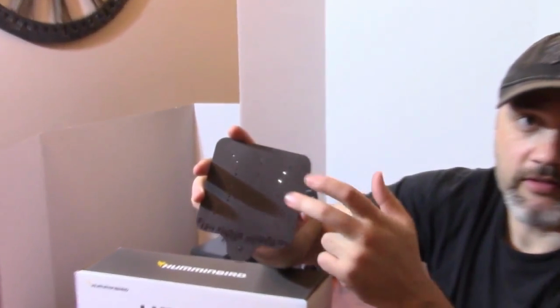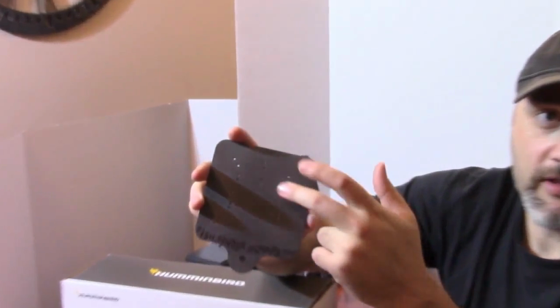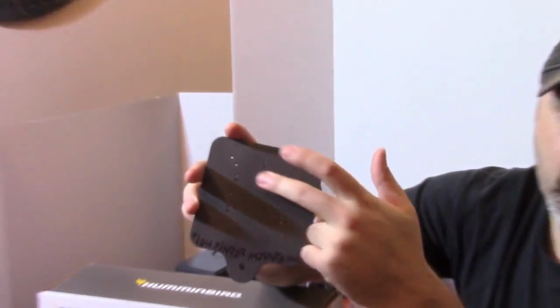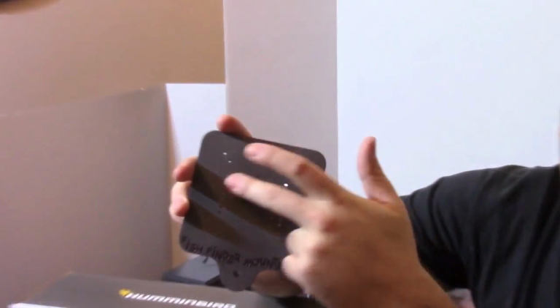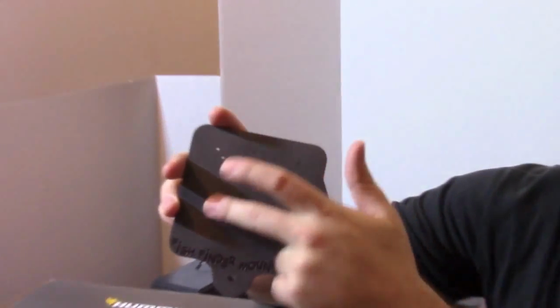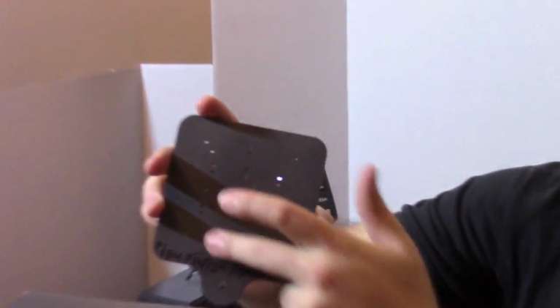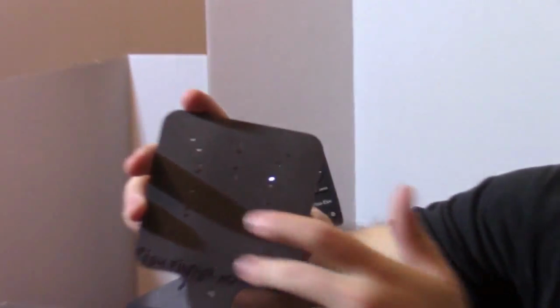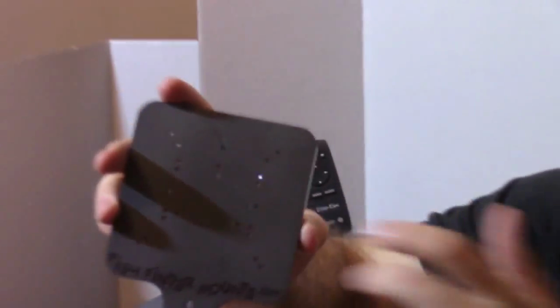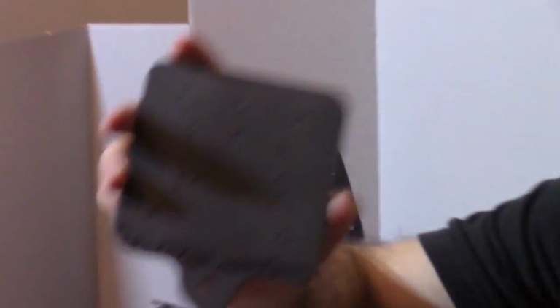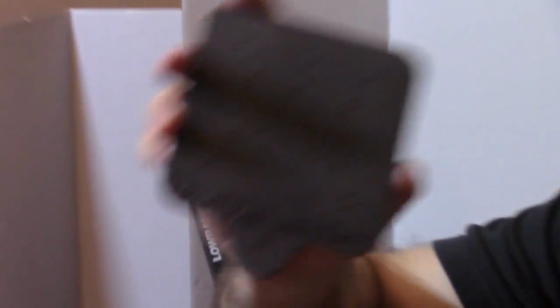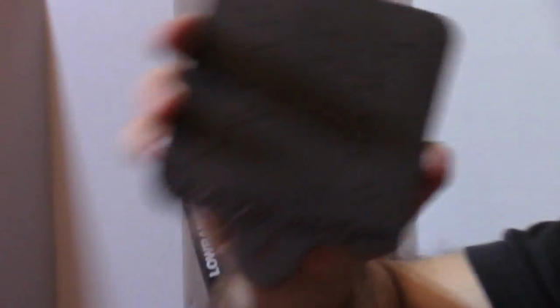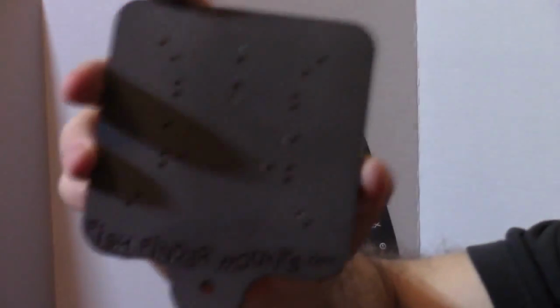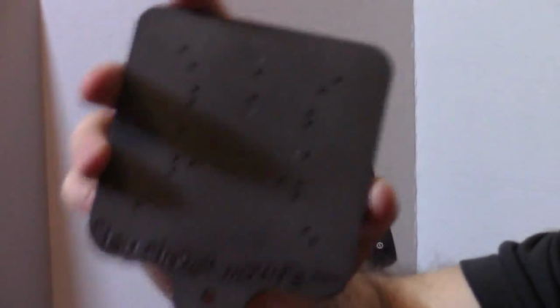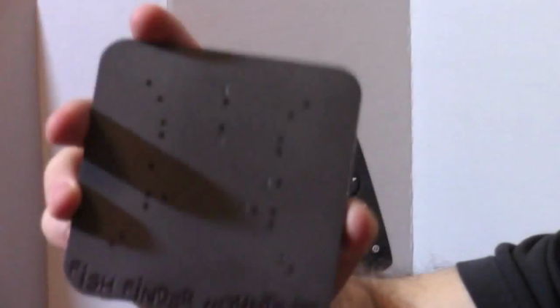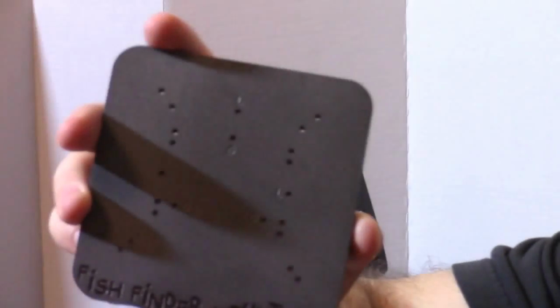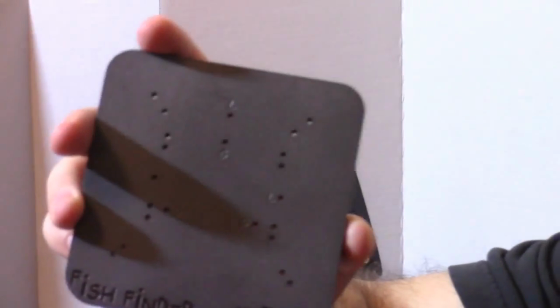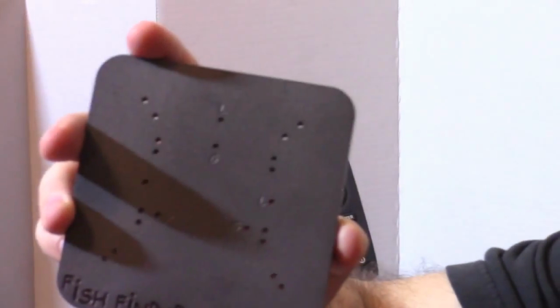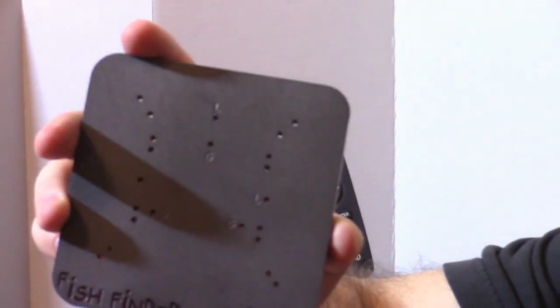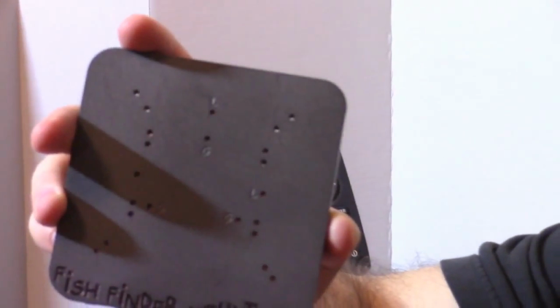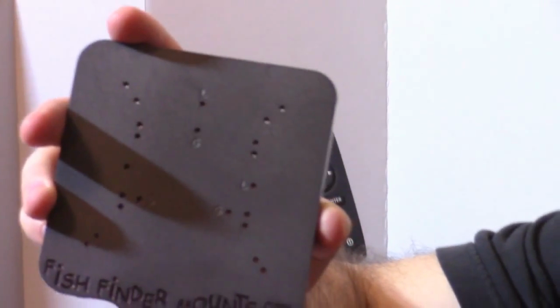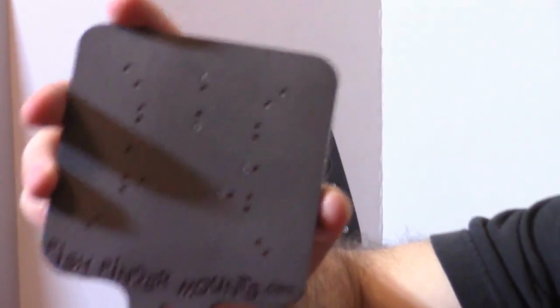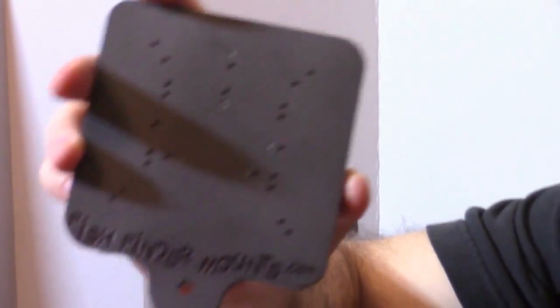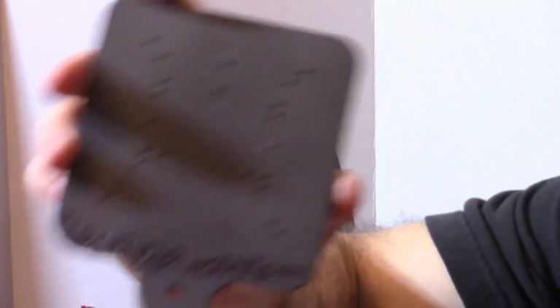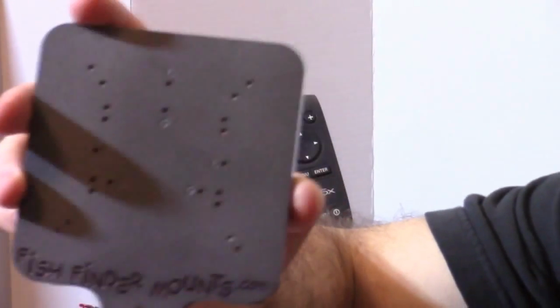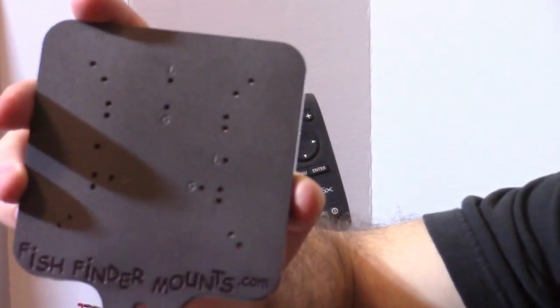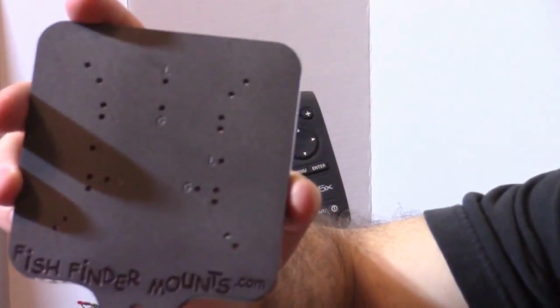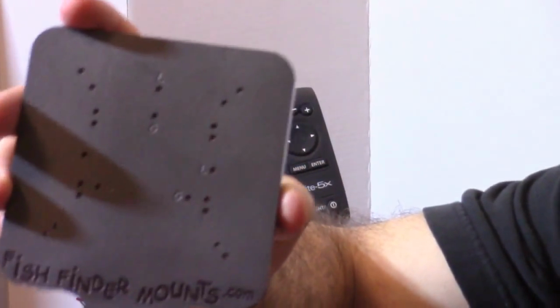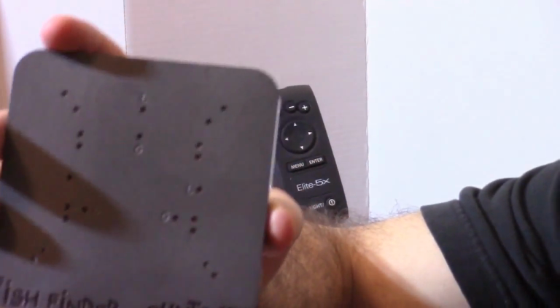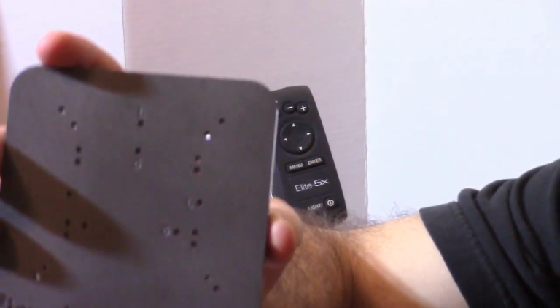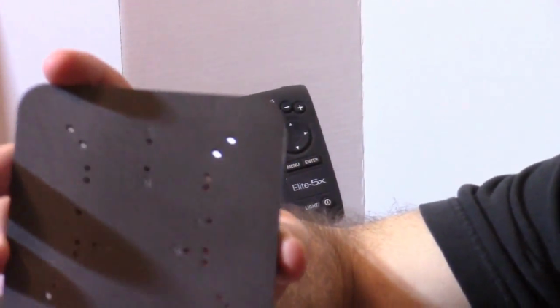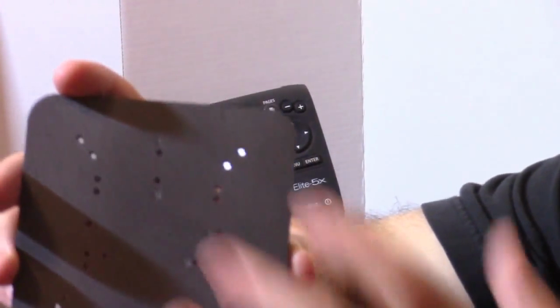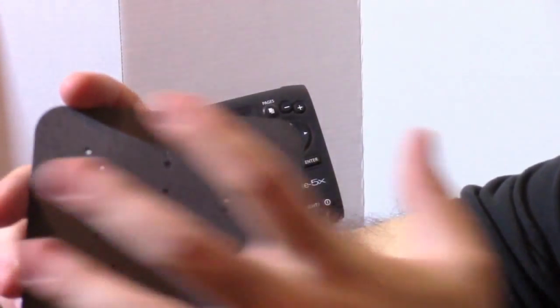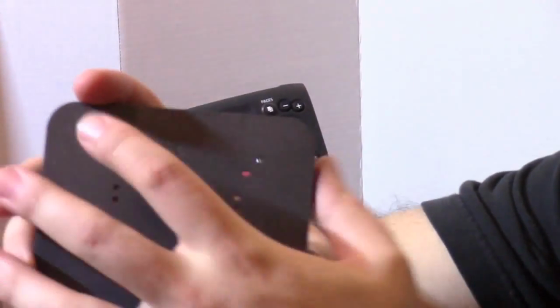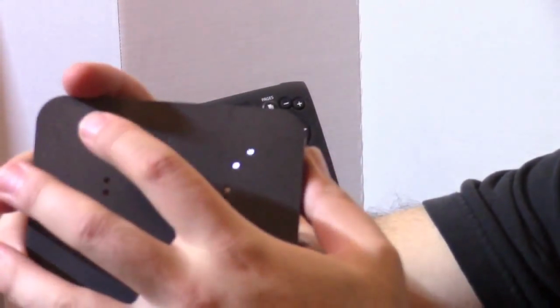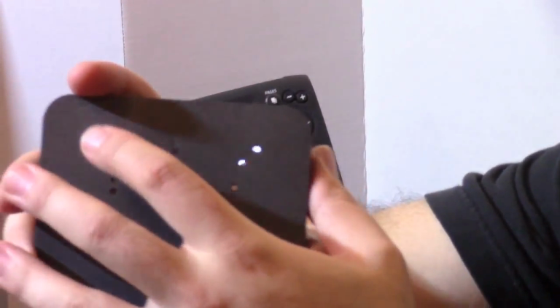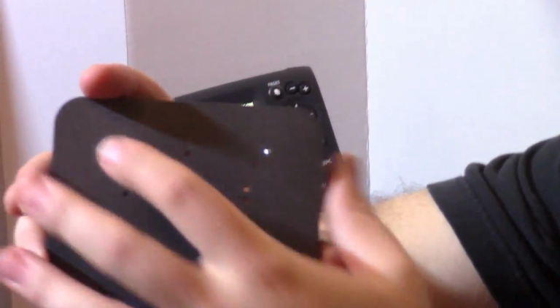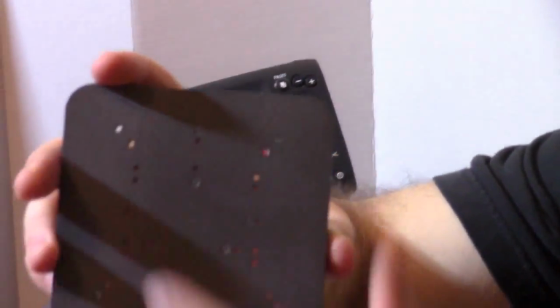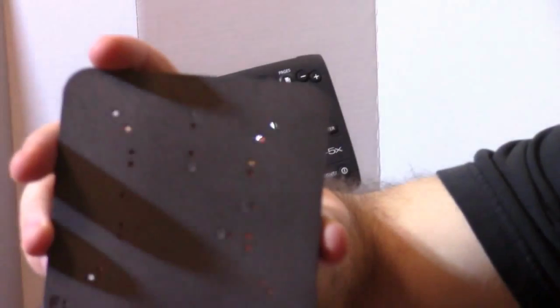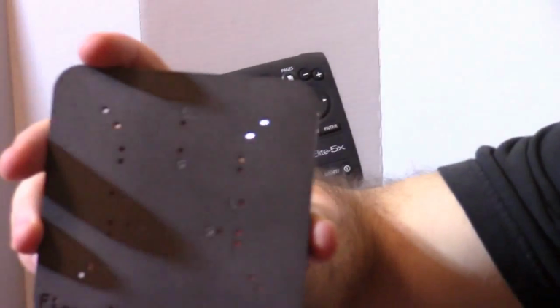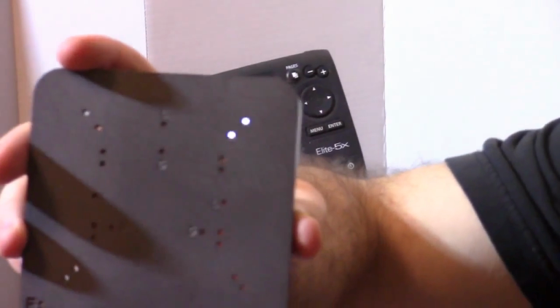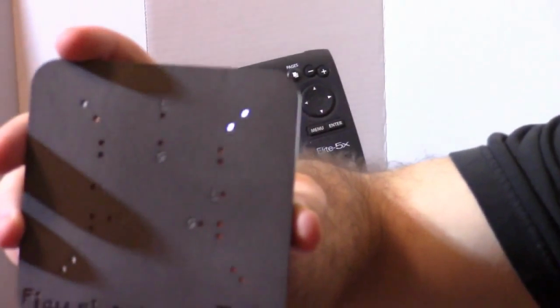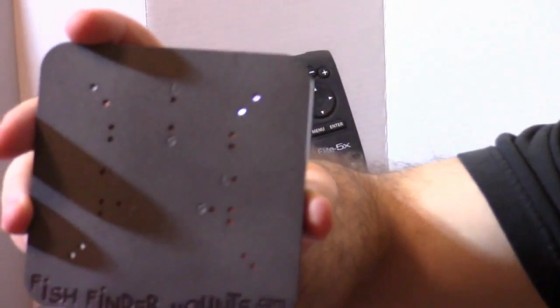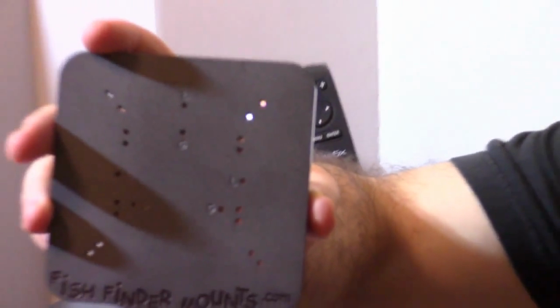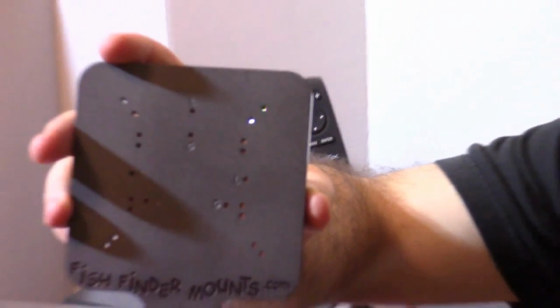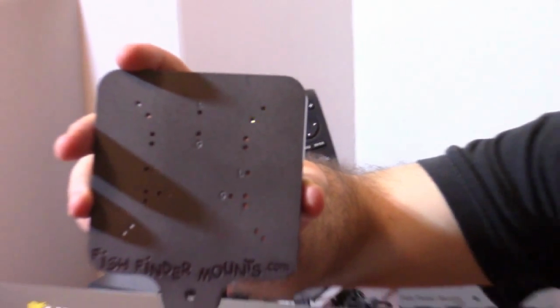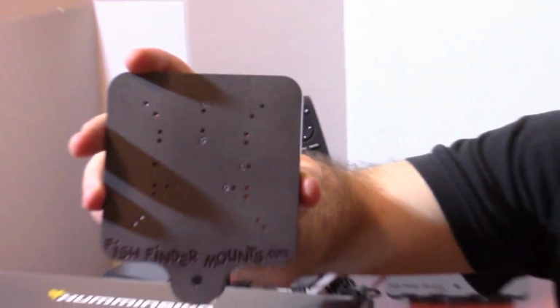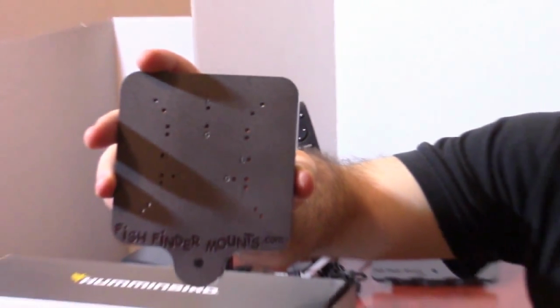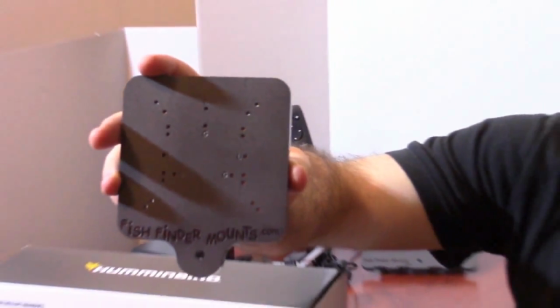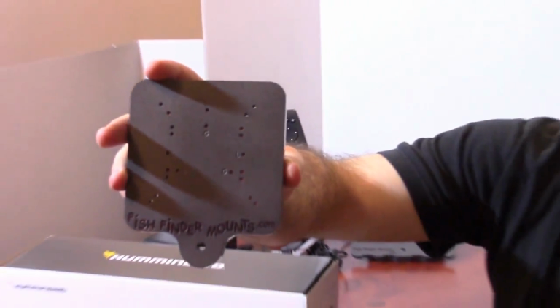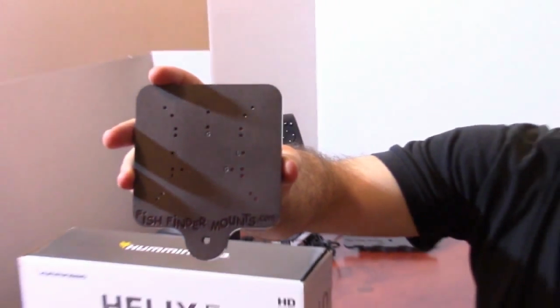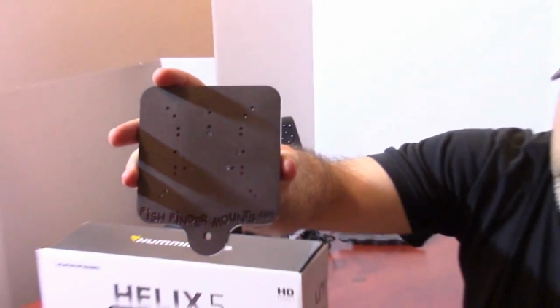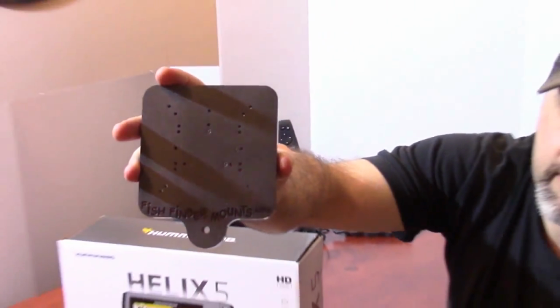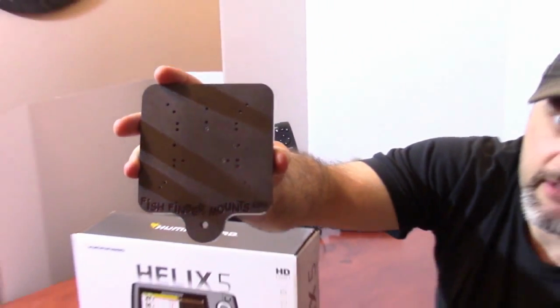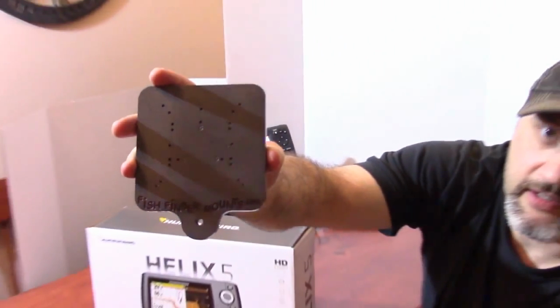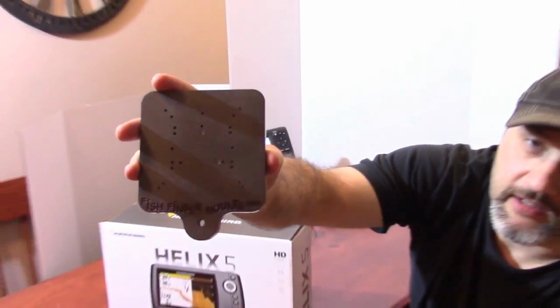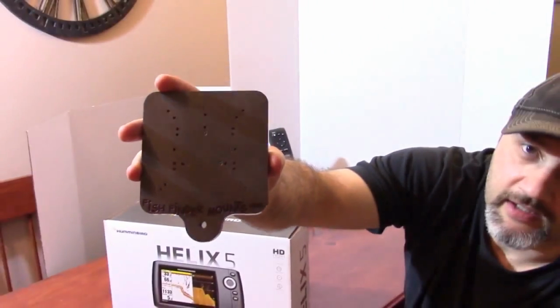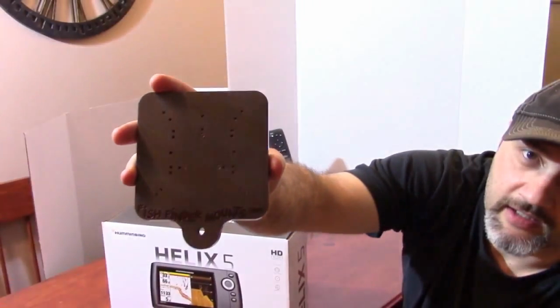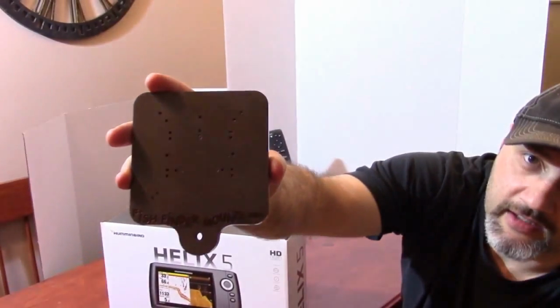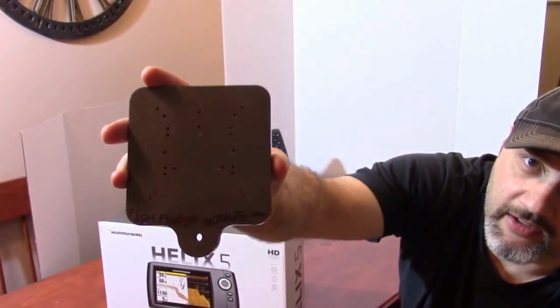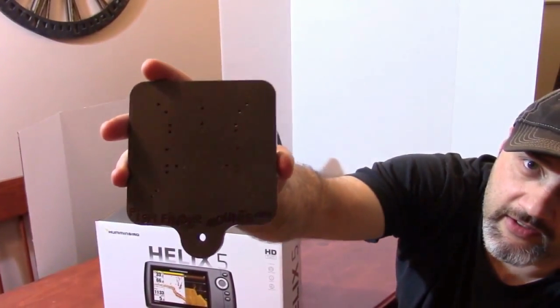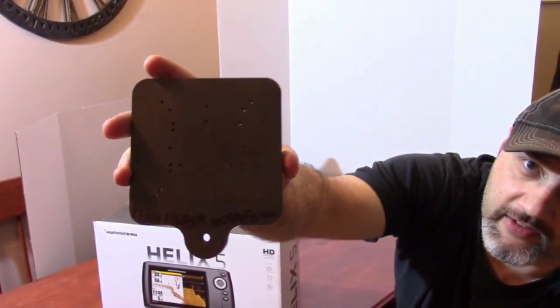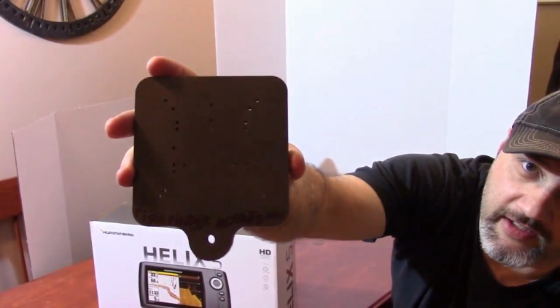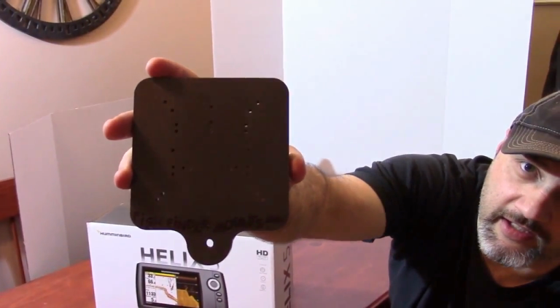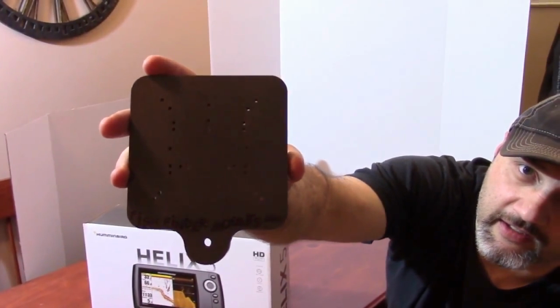You can mount a whole pile of different fish finders on our mounting plates. You can see they're pre-drilled and everything.